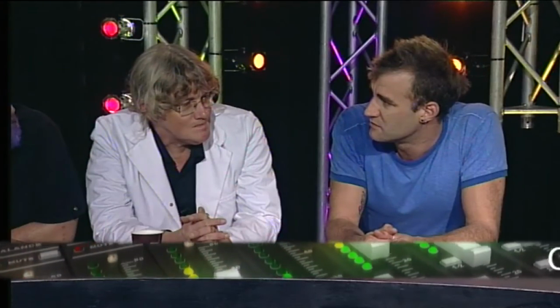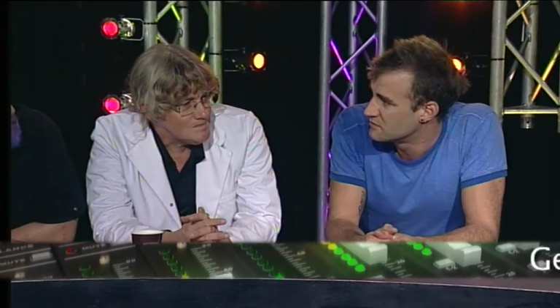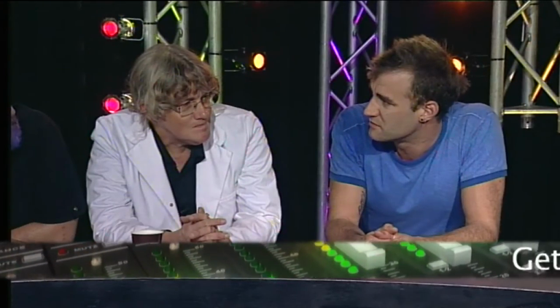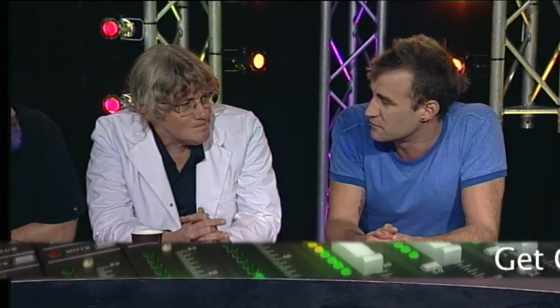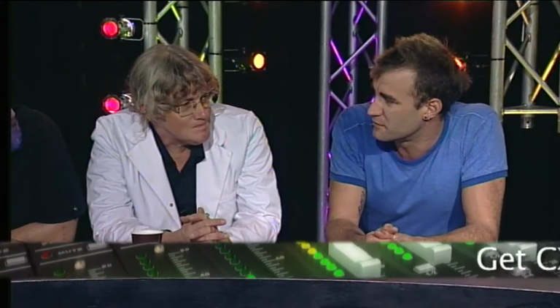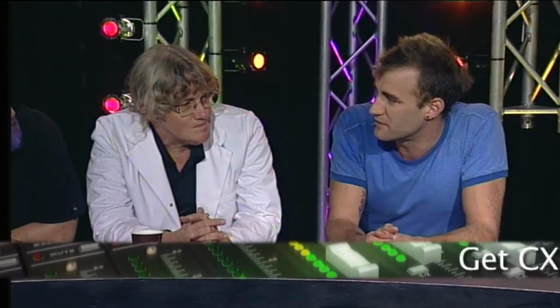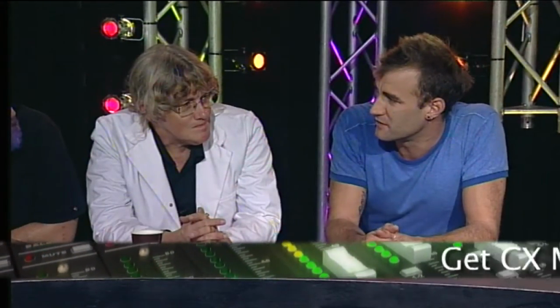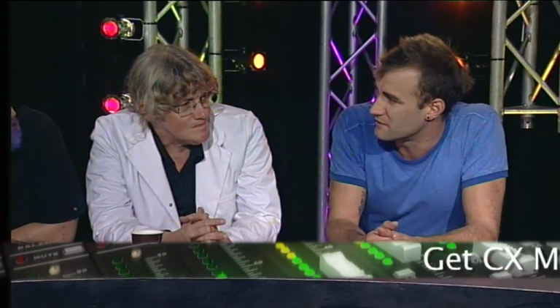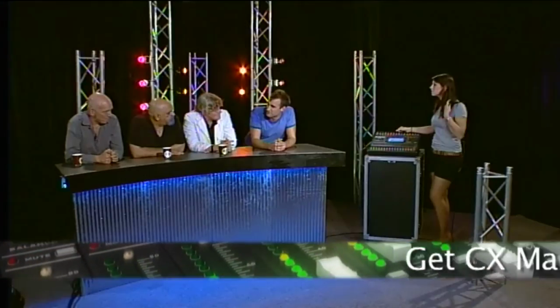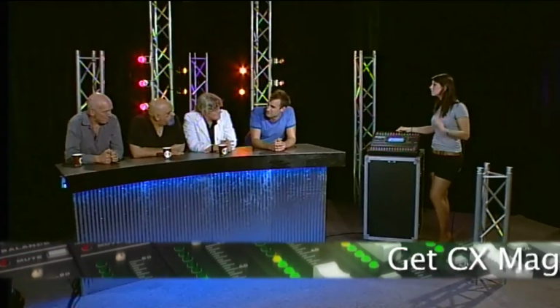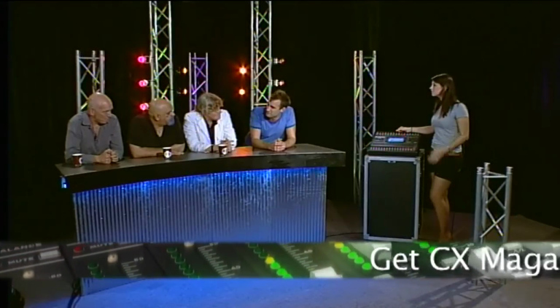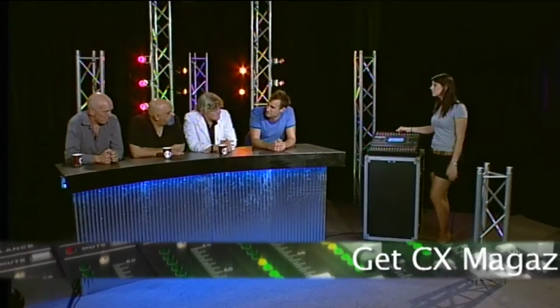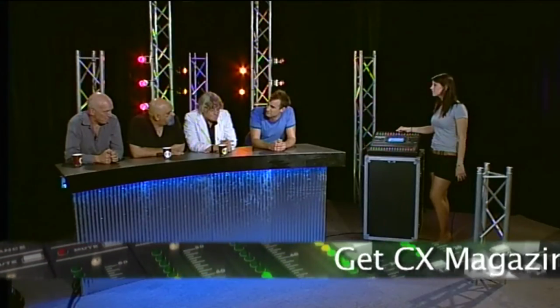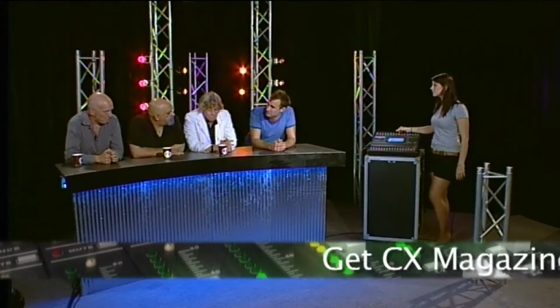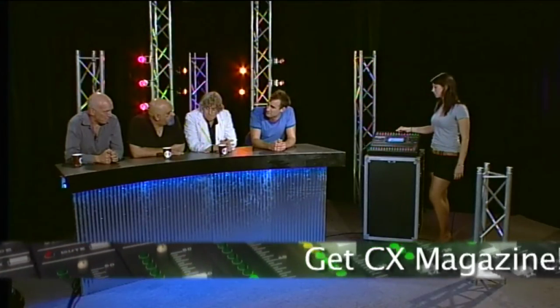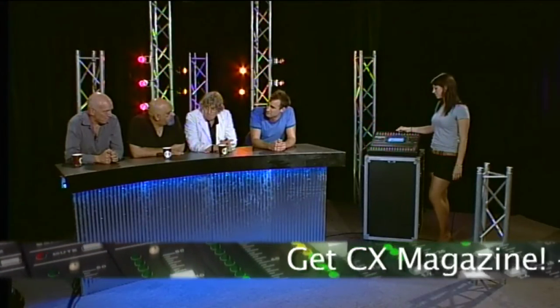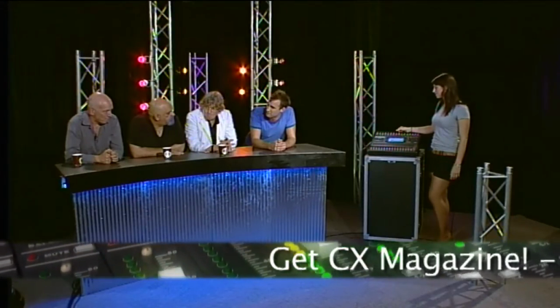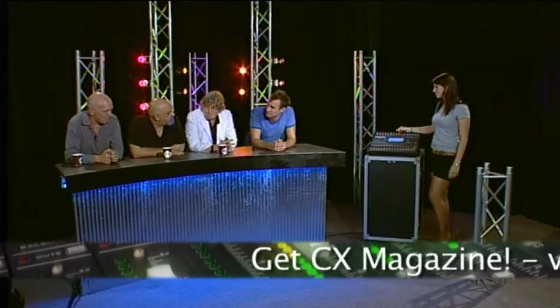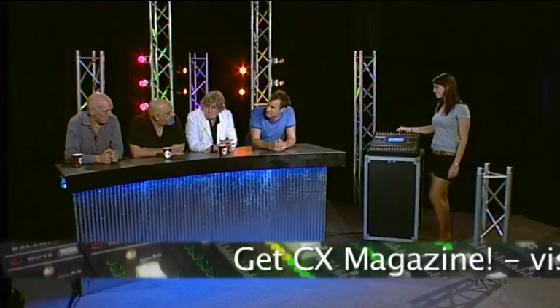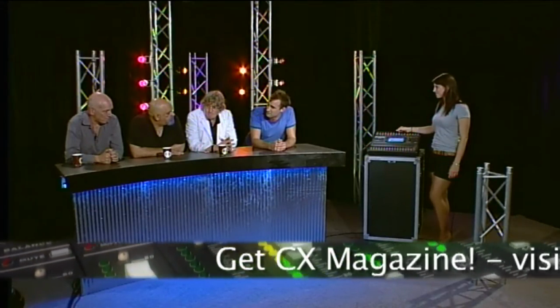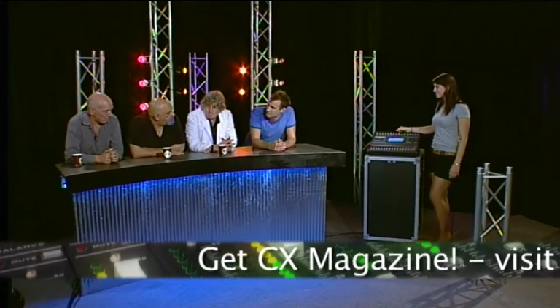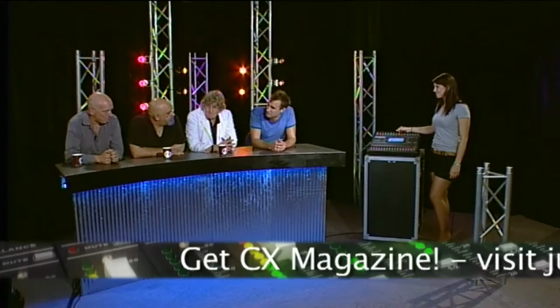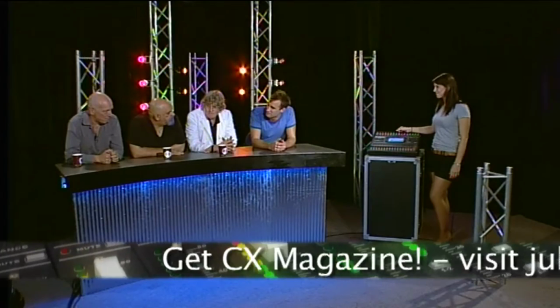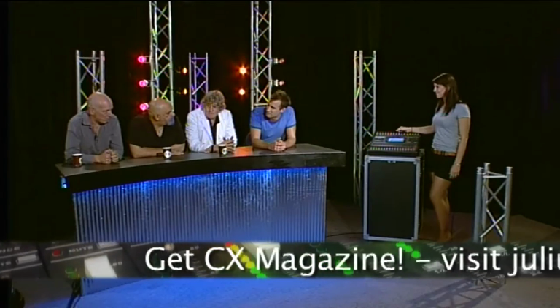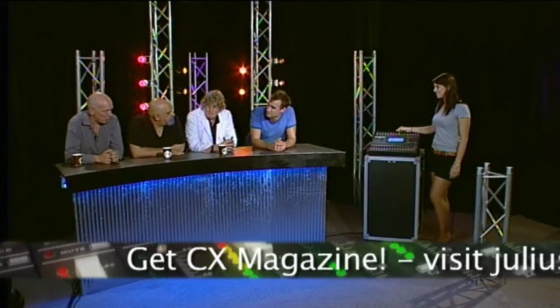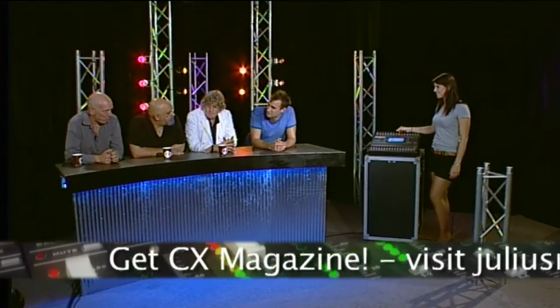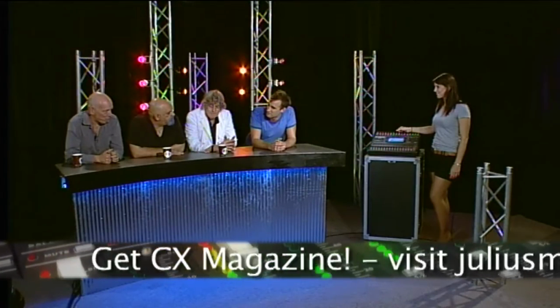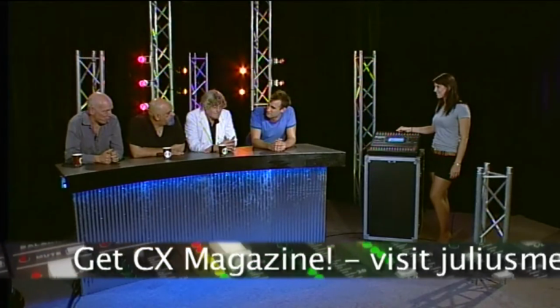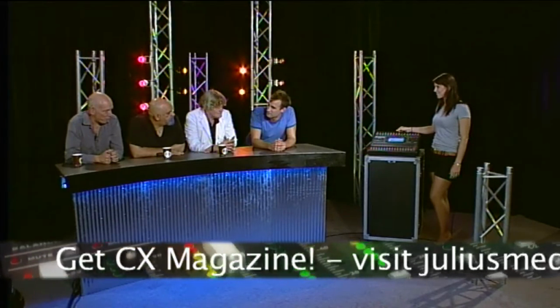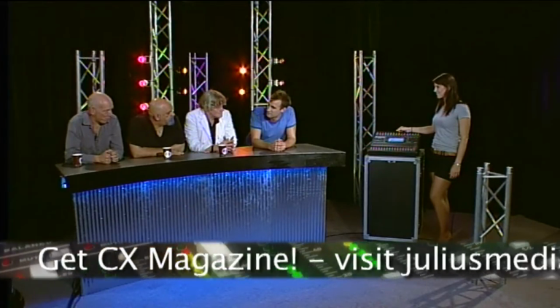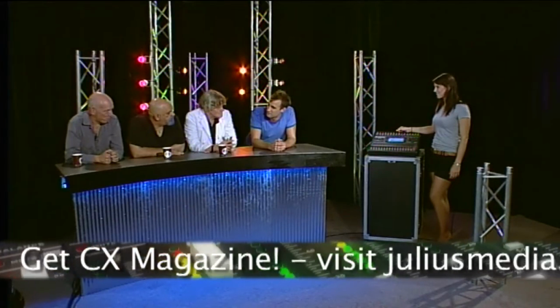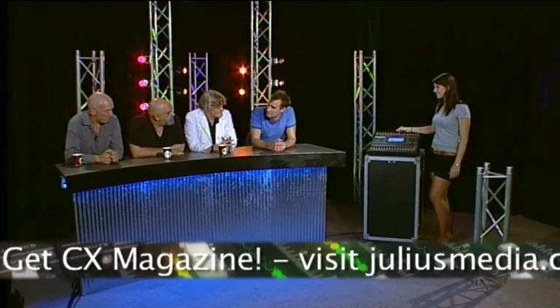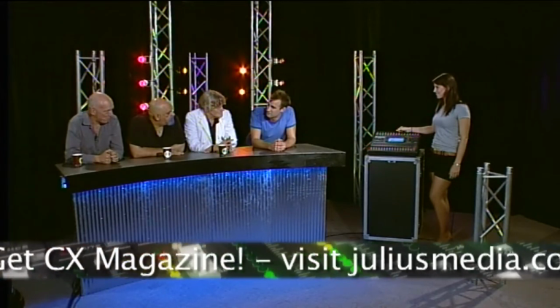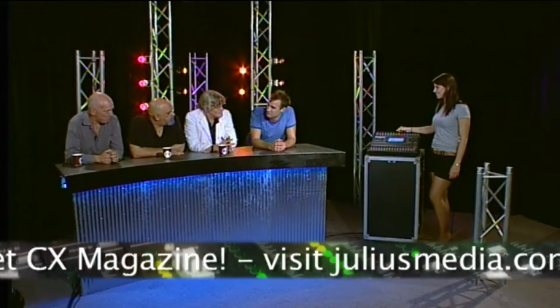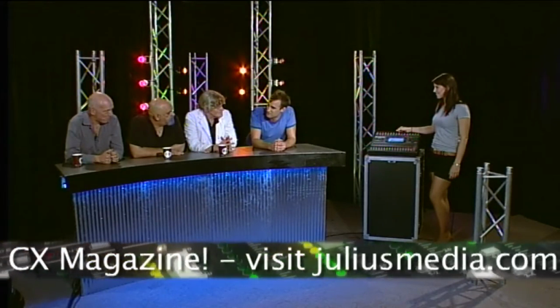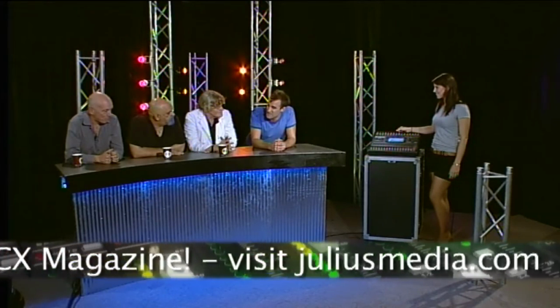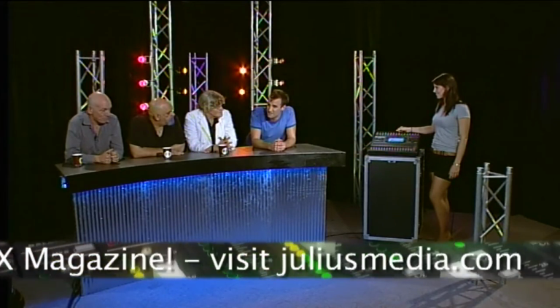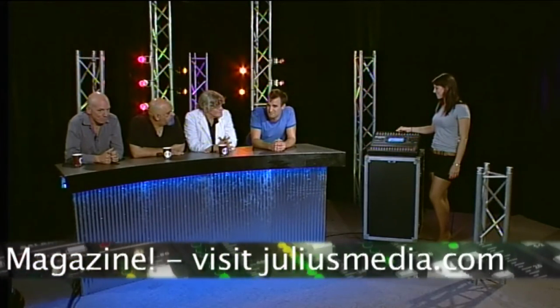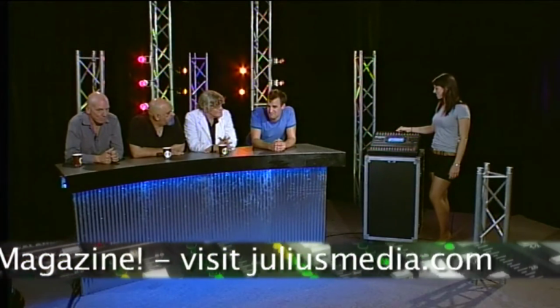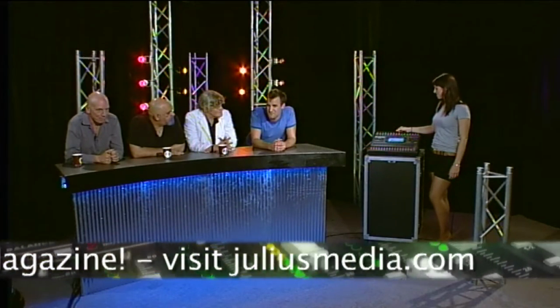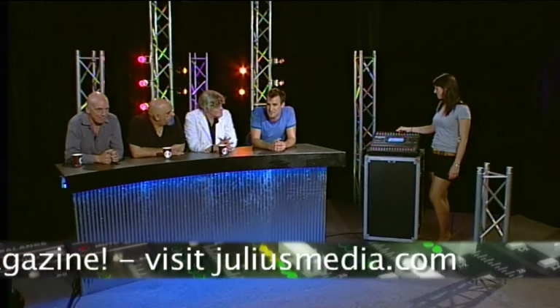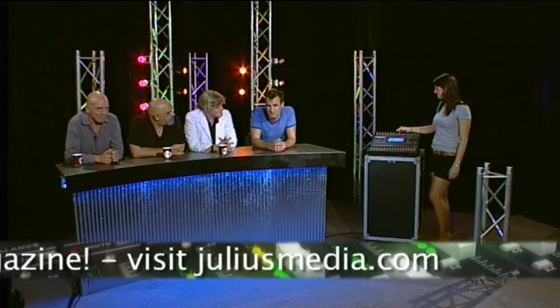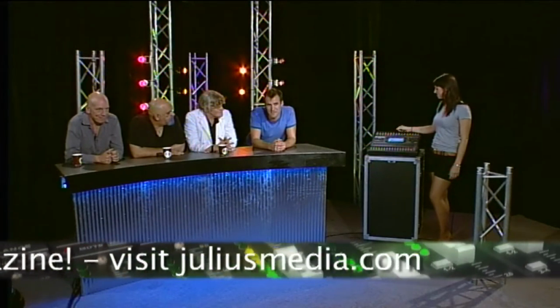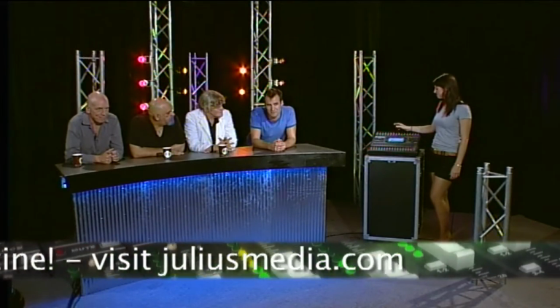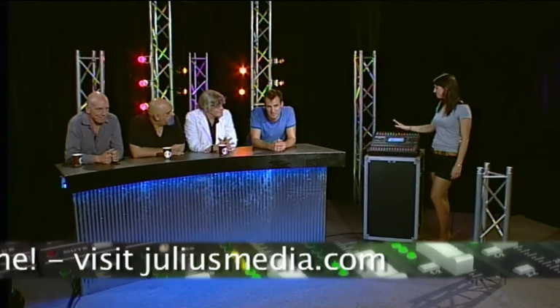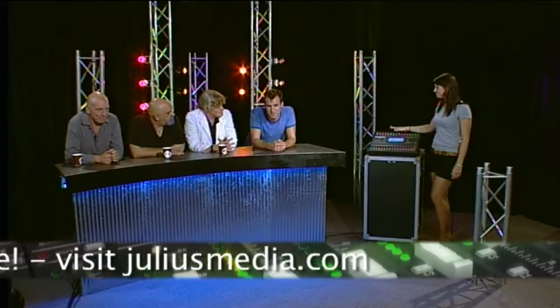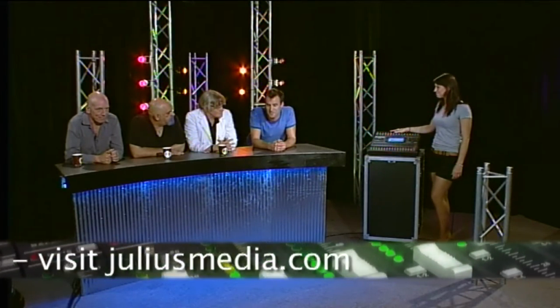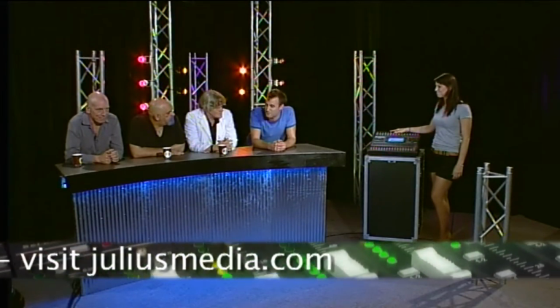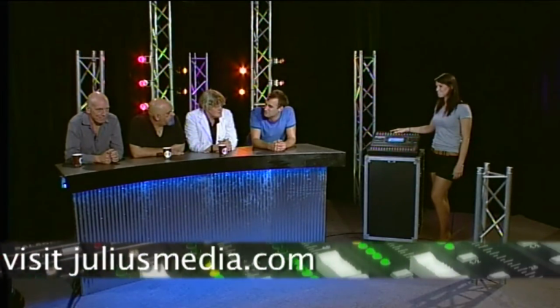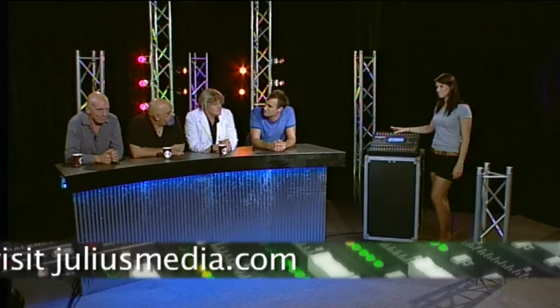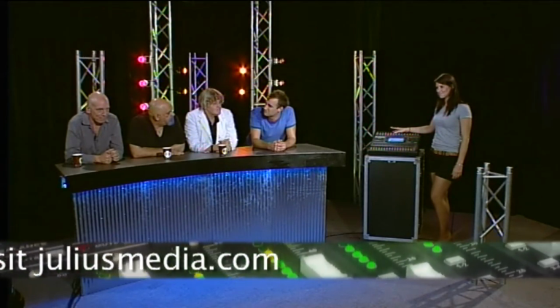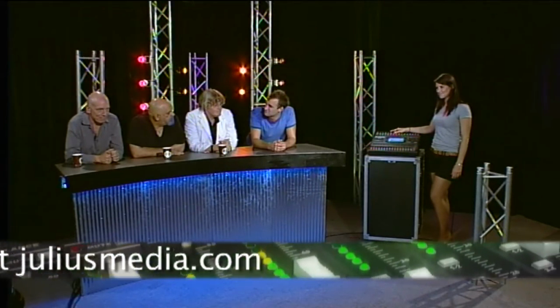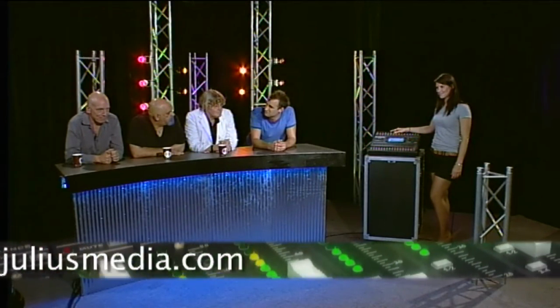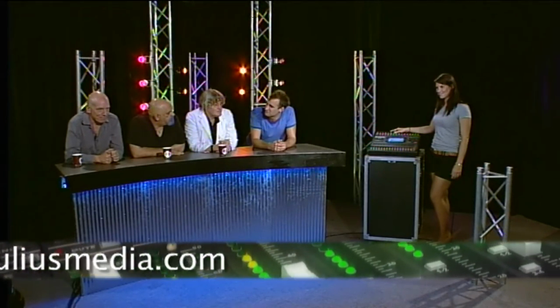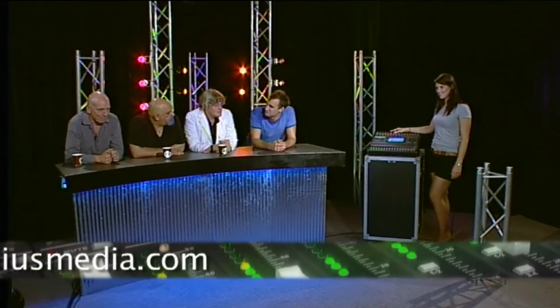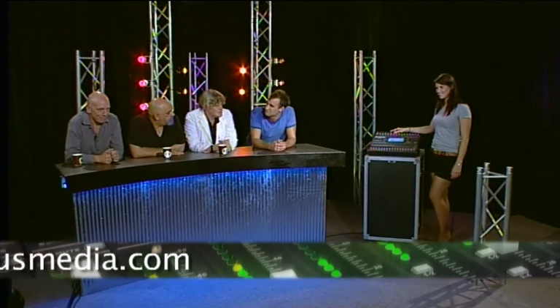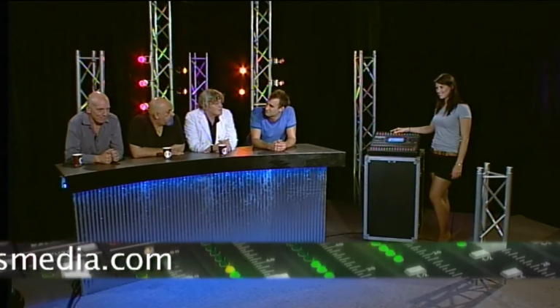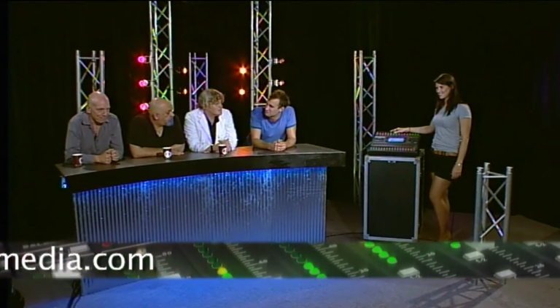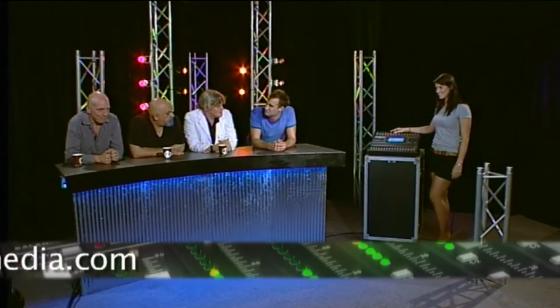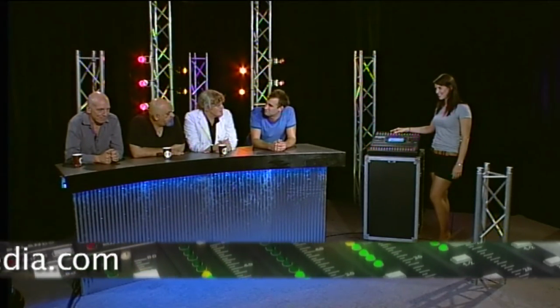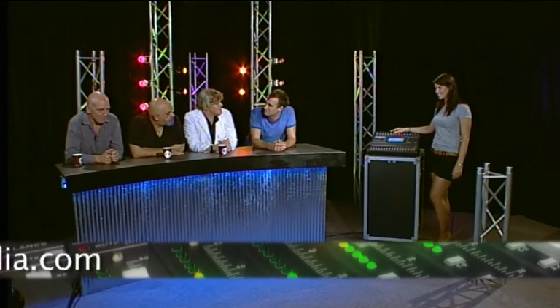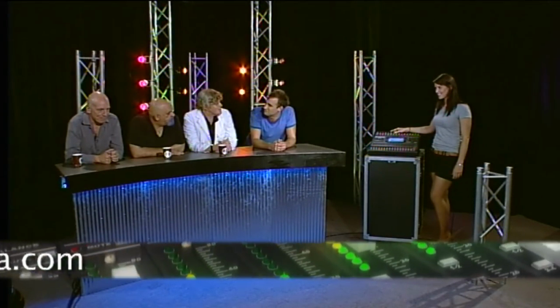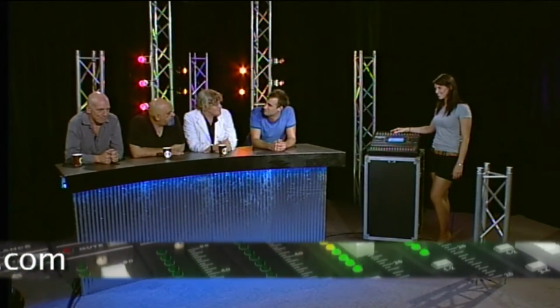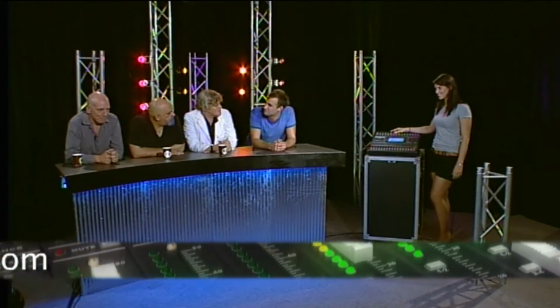So what do we think? Cheap and very cheerful.